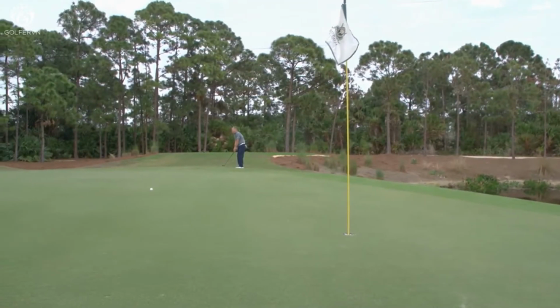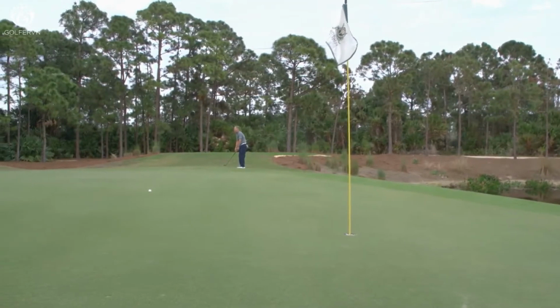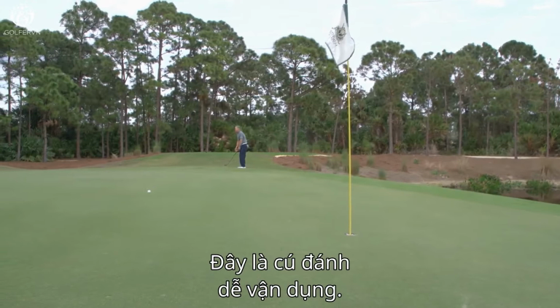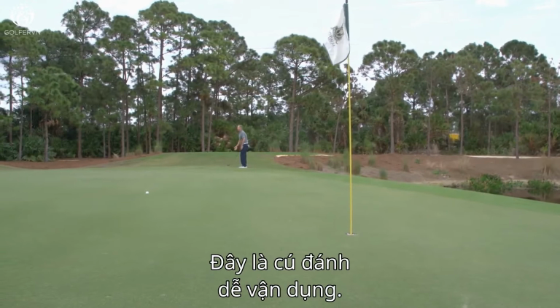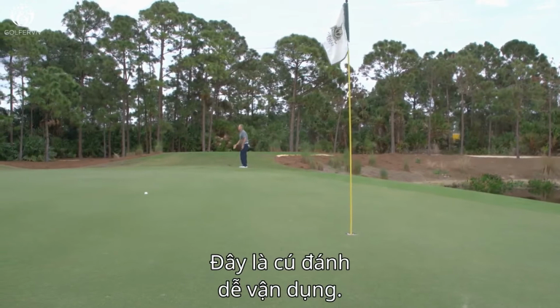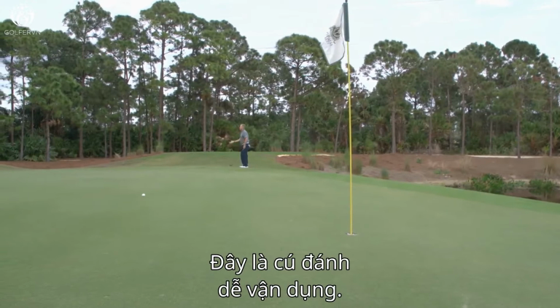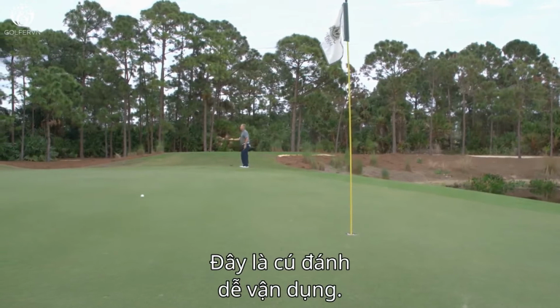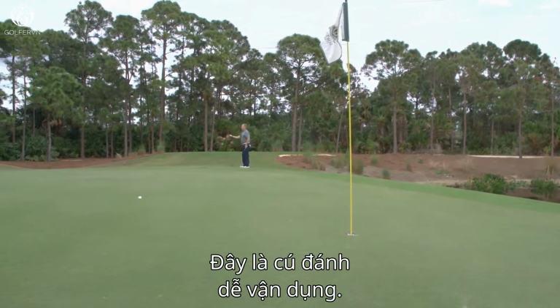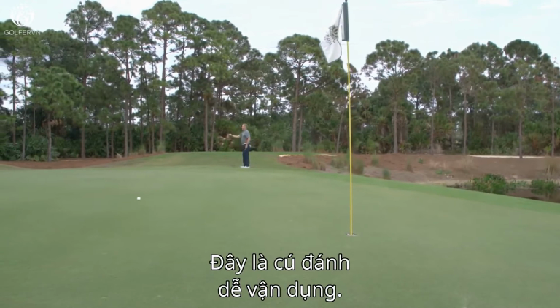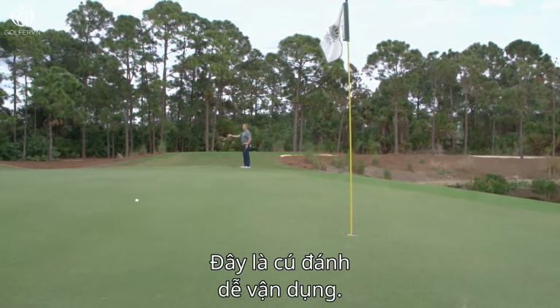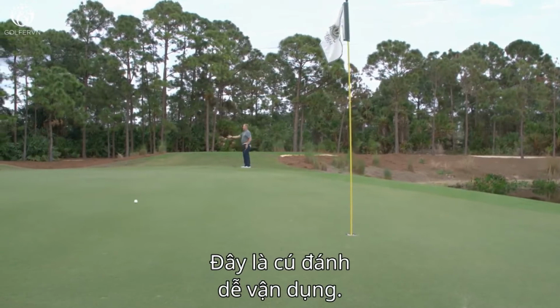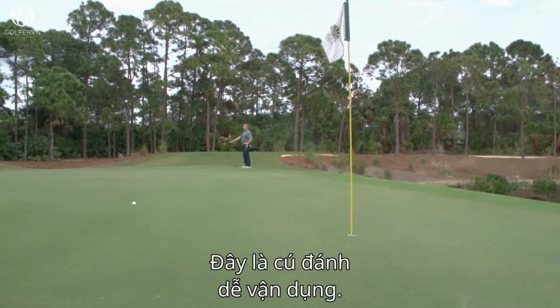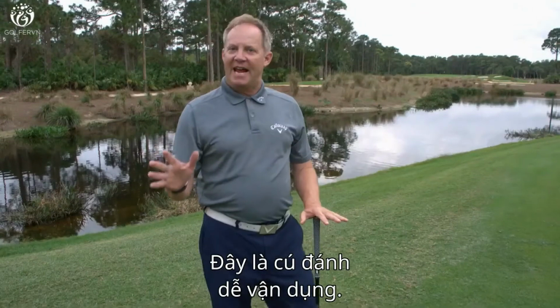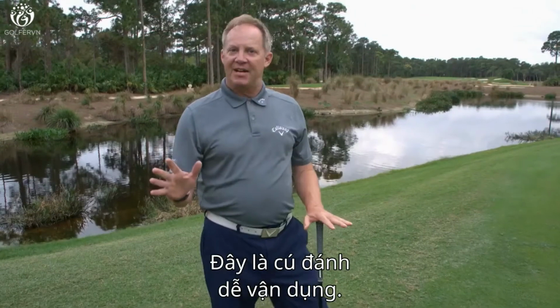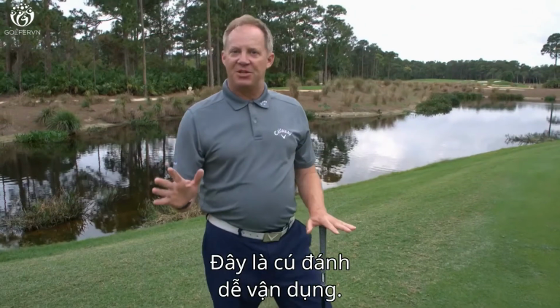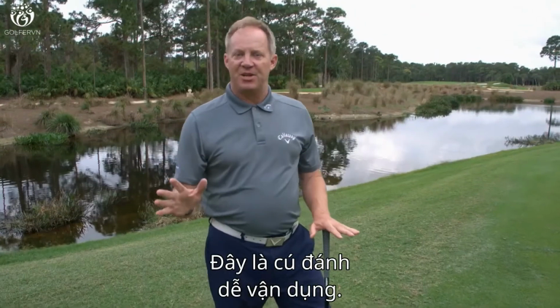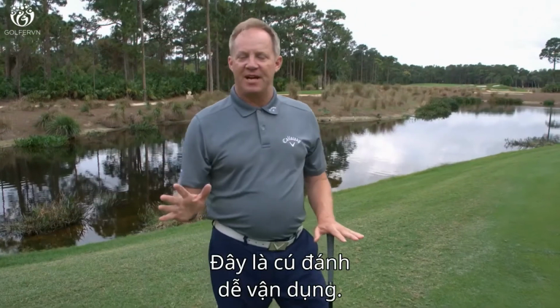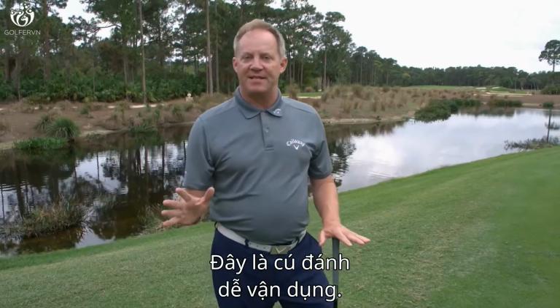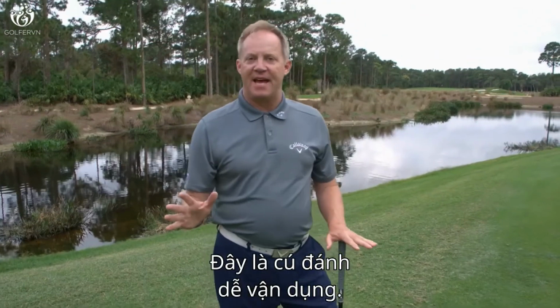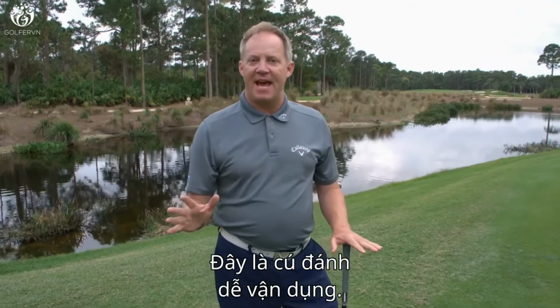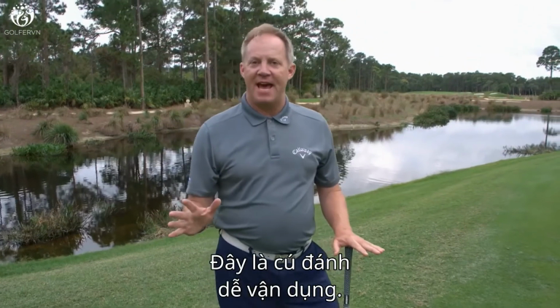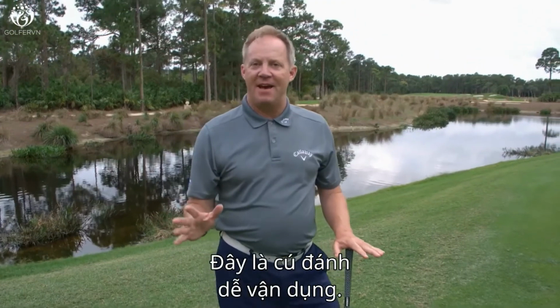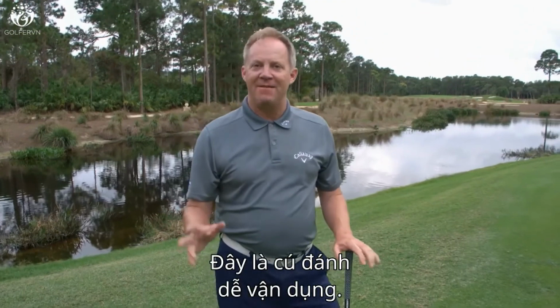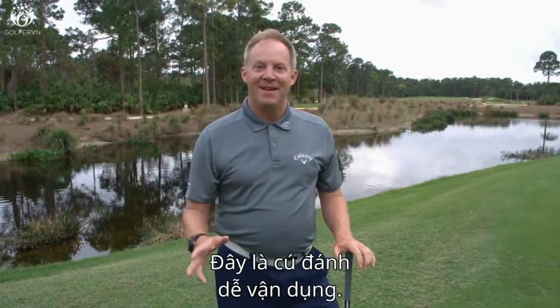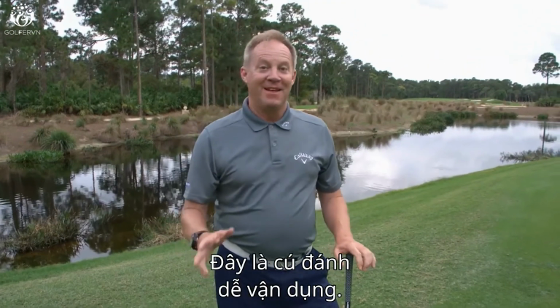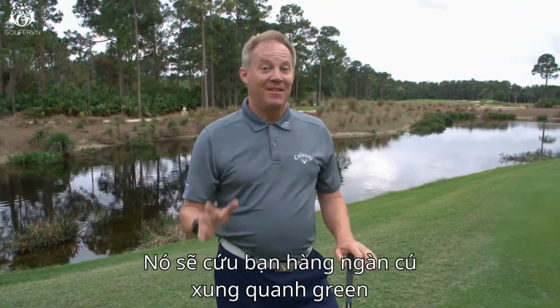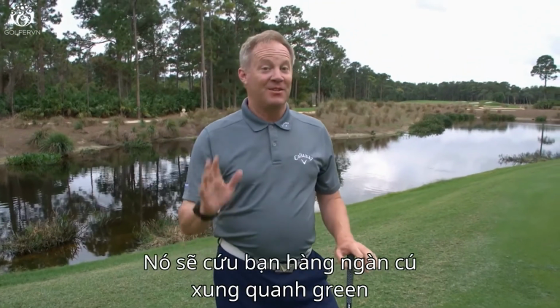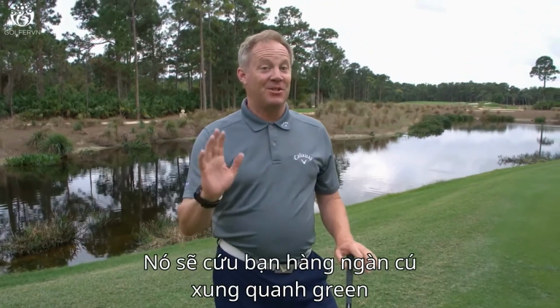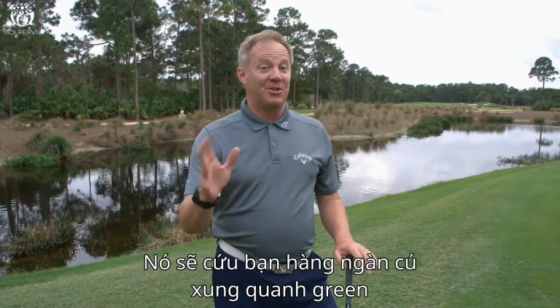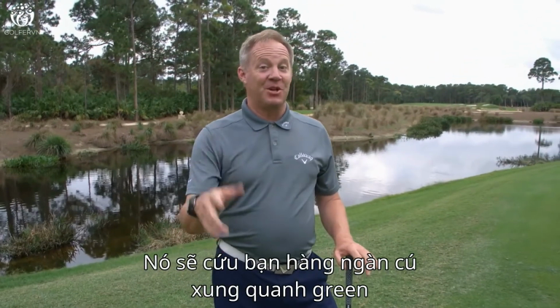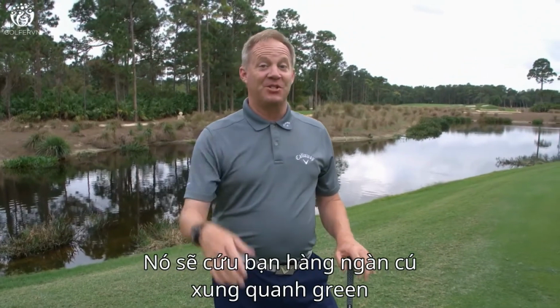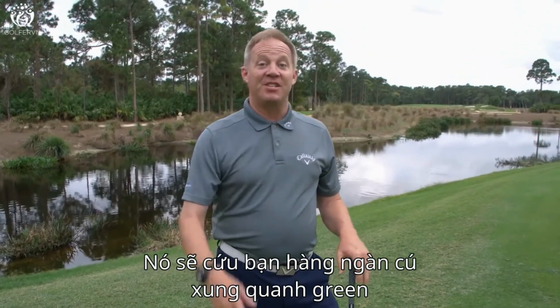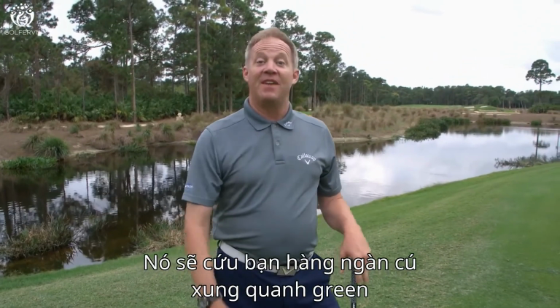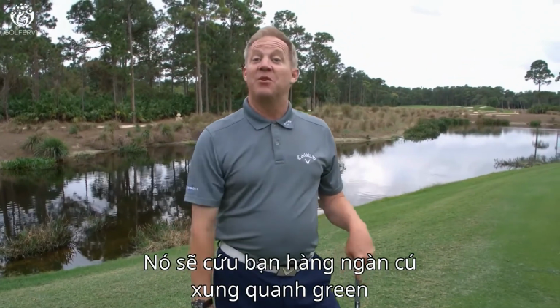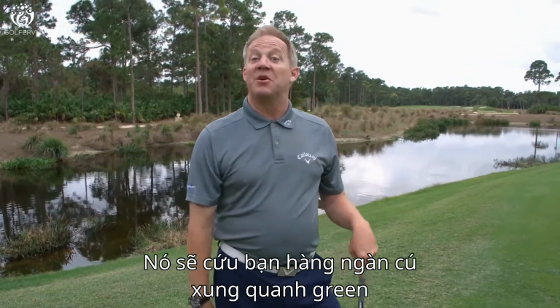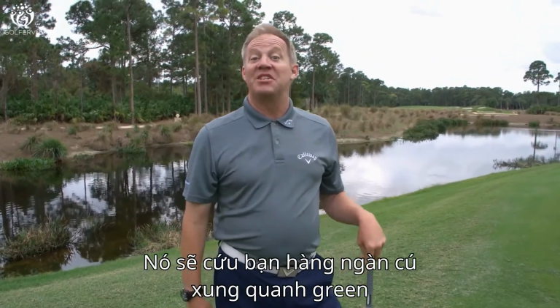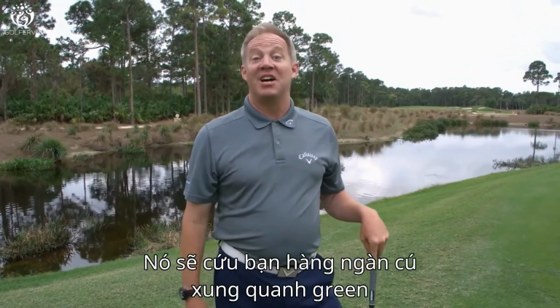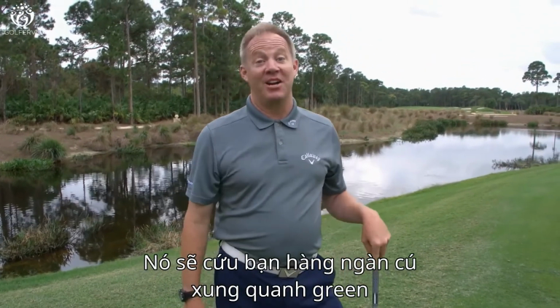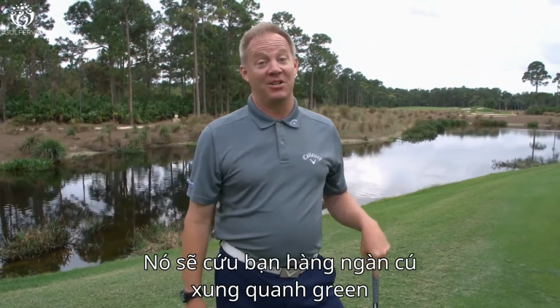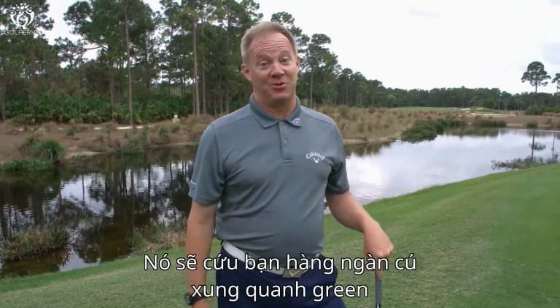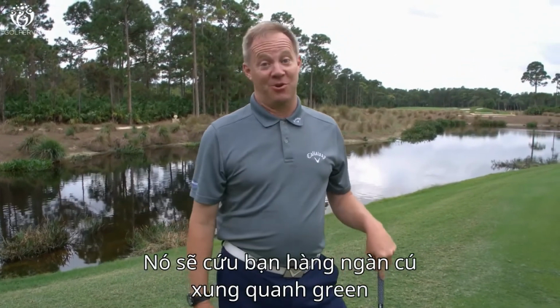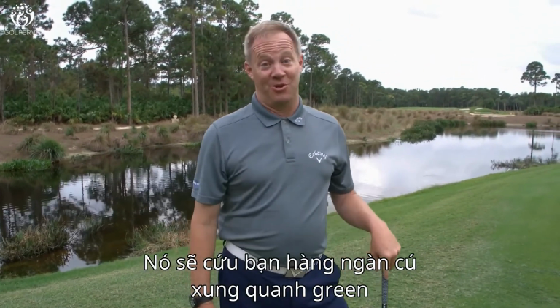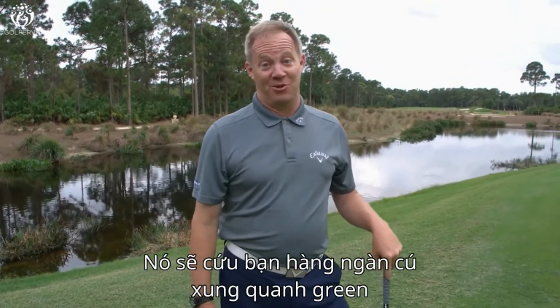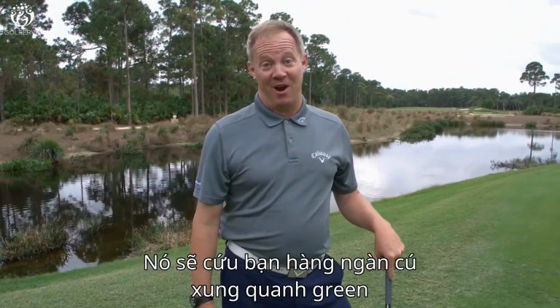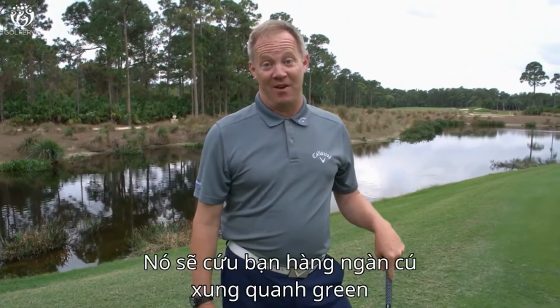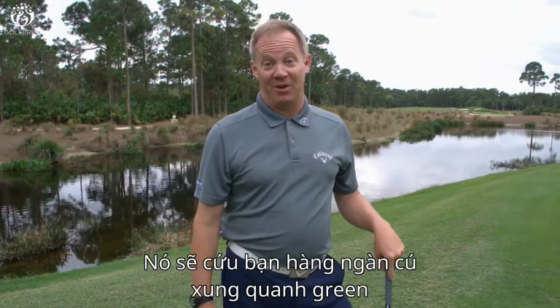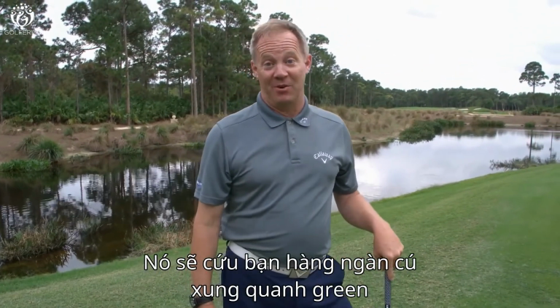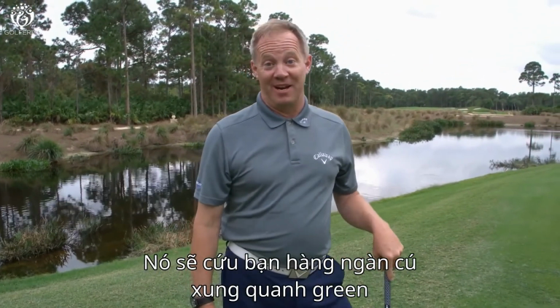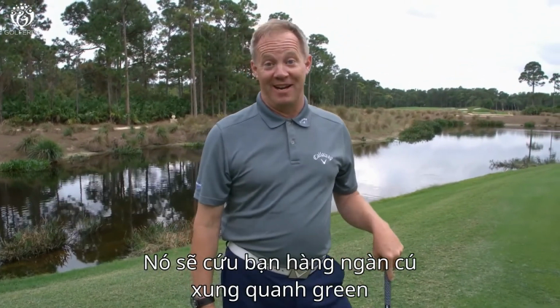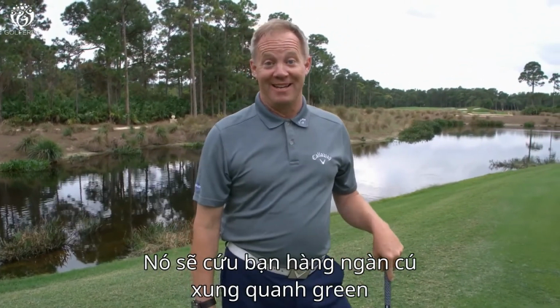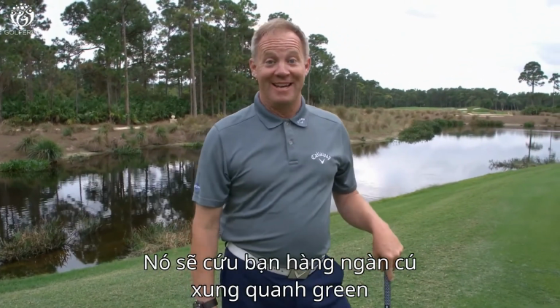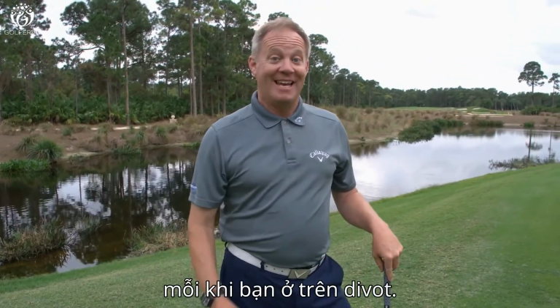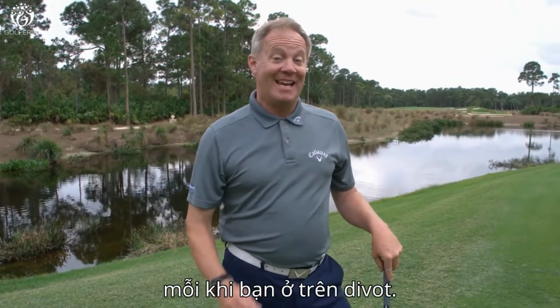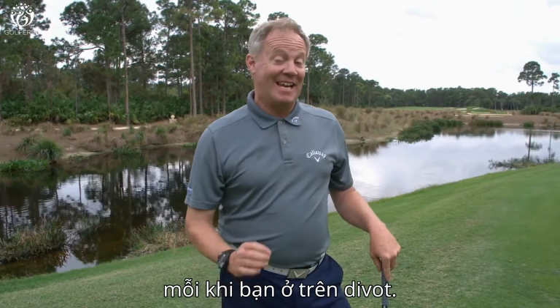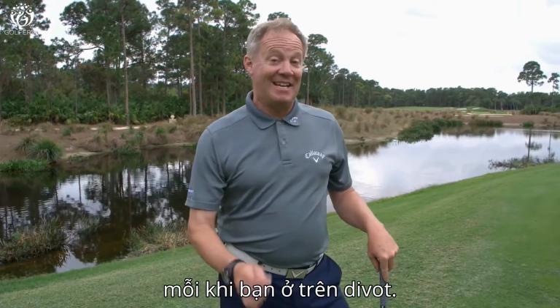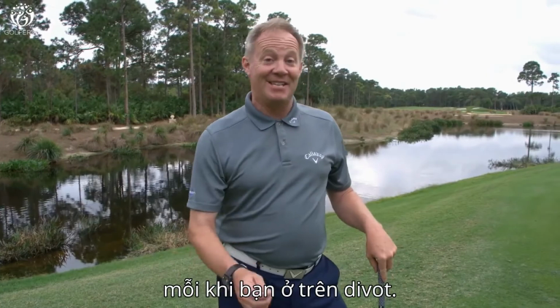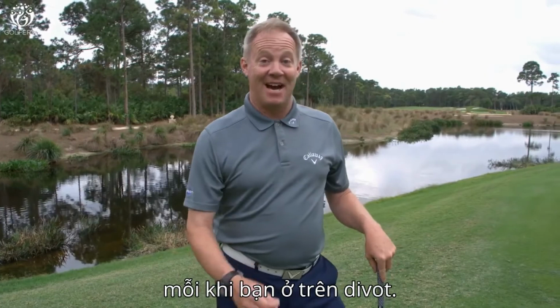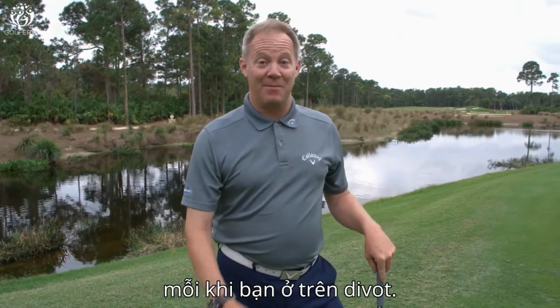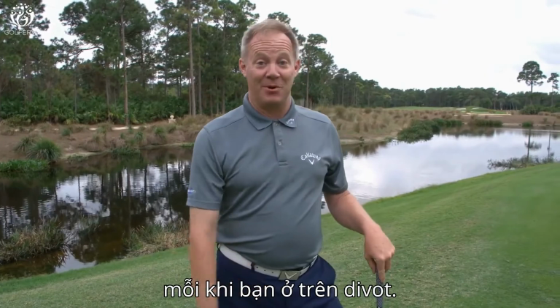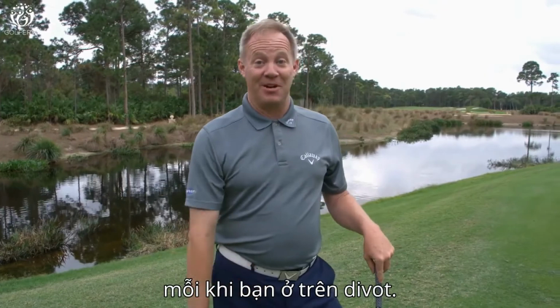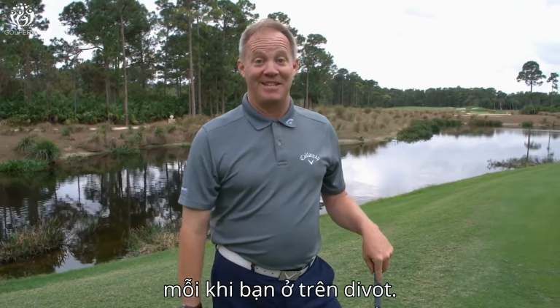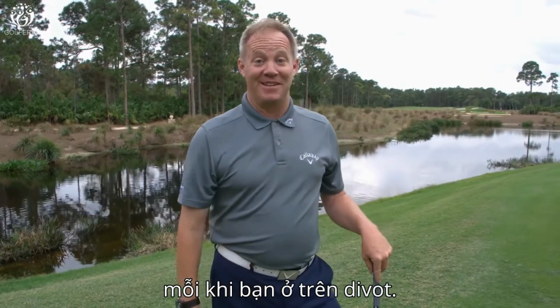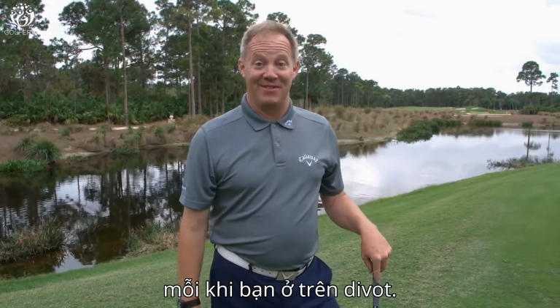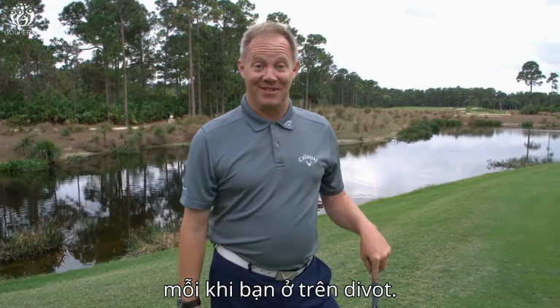This is a really handy shot to have. This is going to save you a ton of strokes around the green any time you're in a divot.